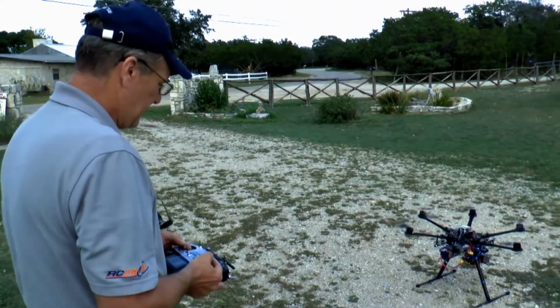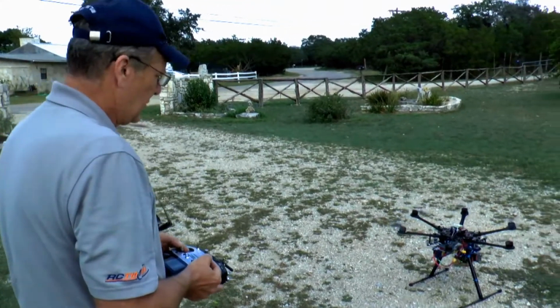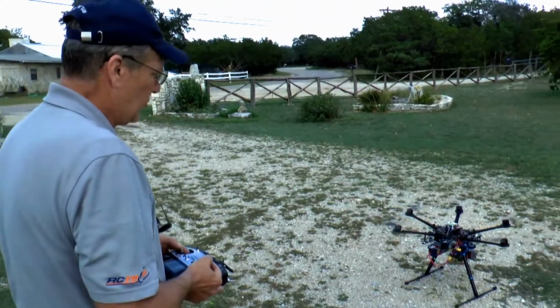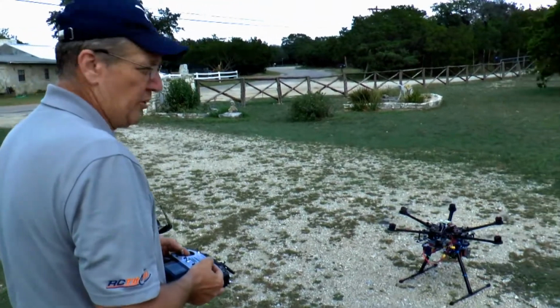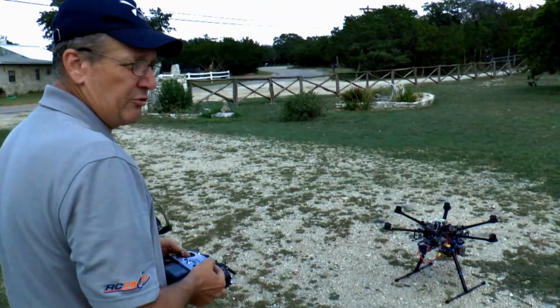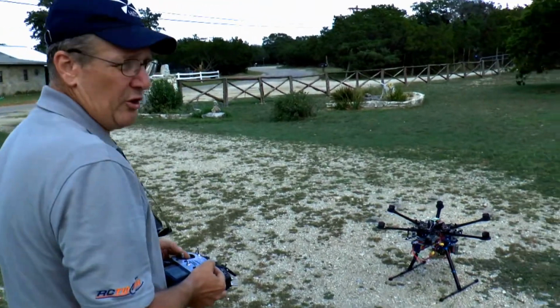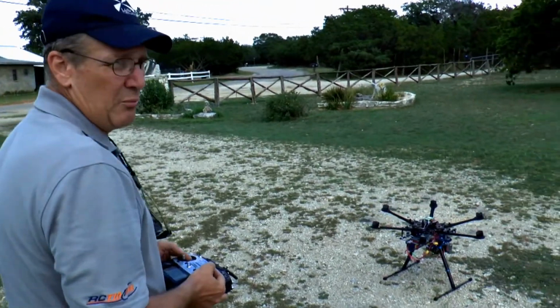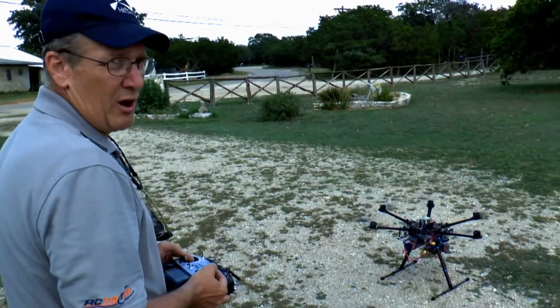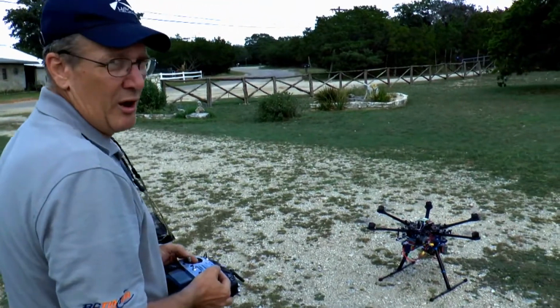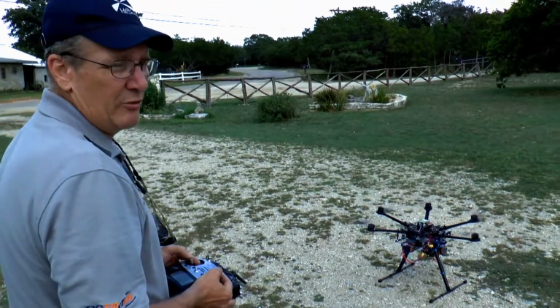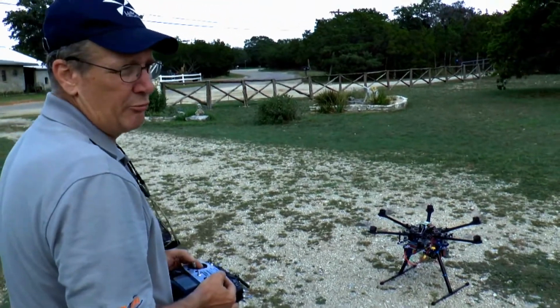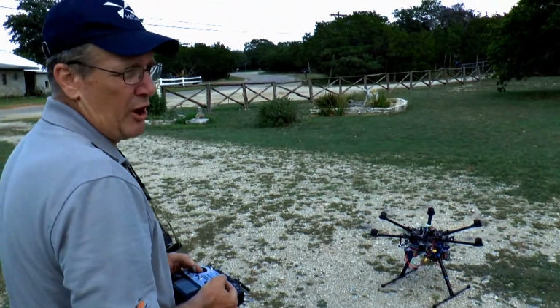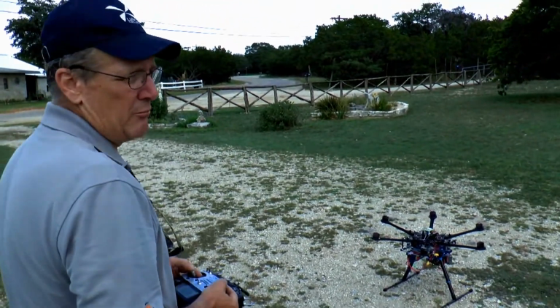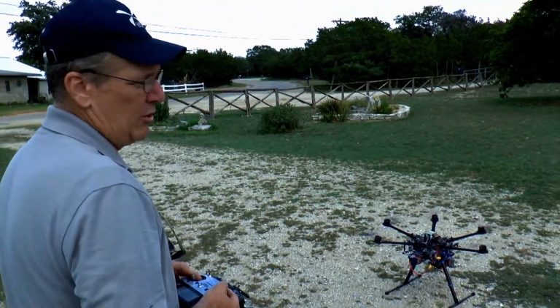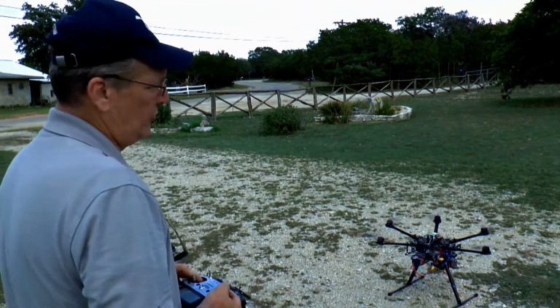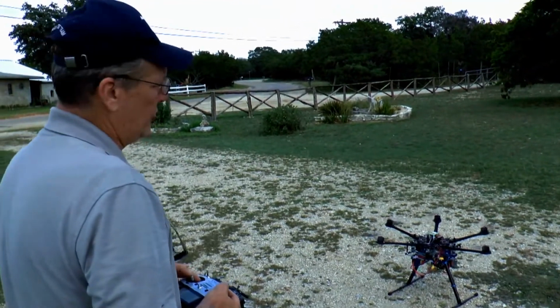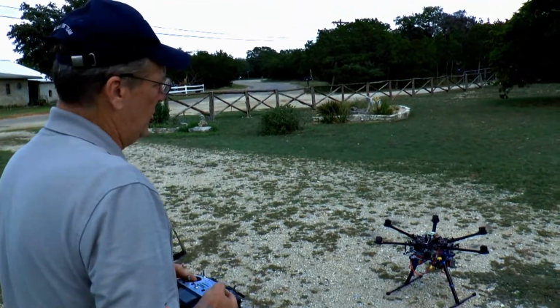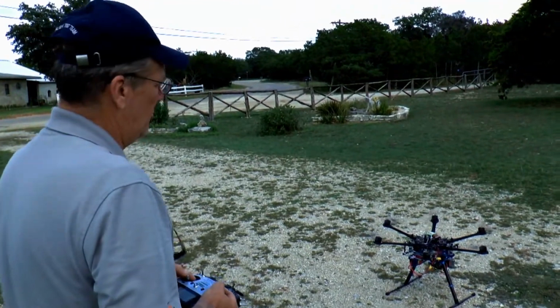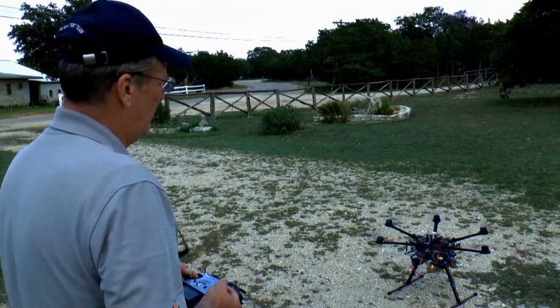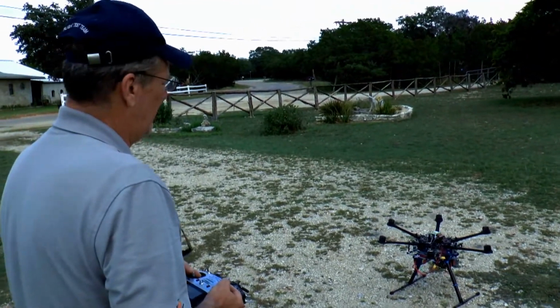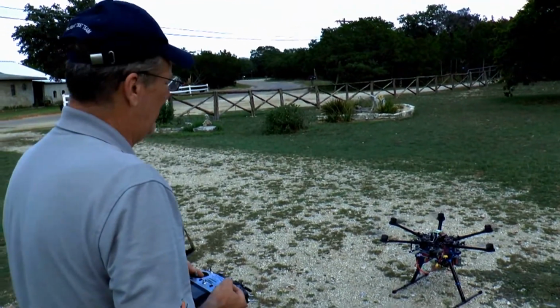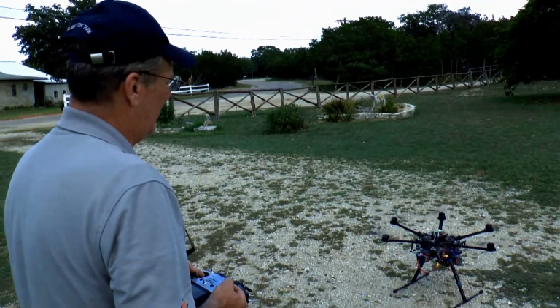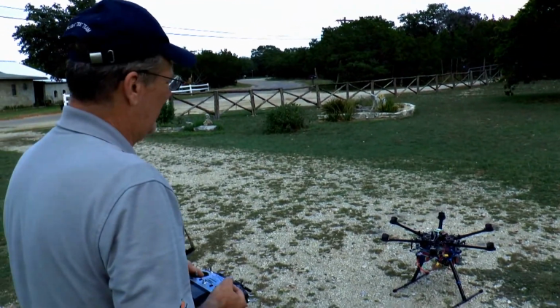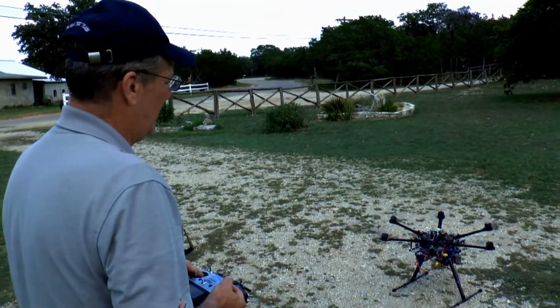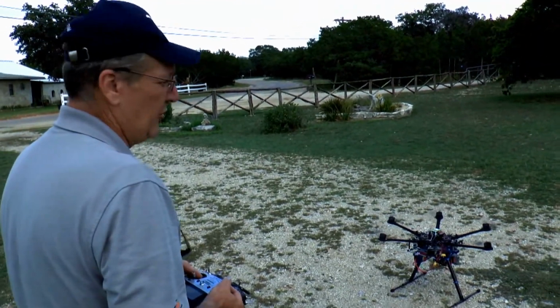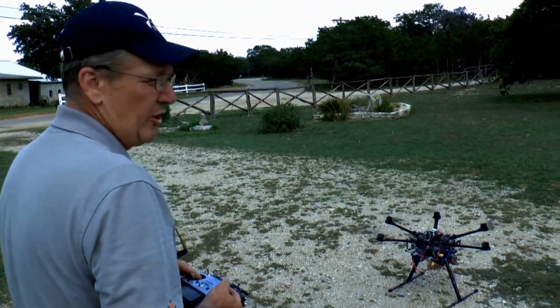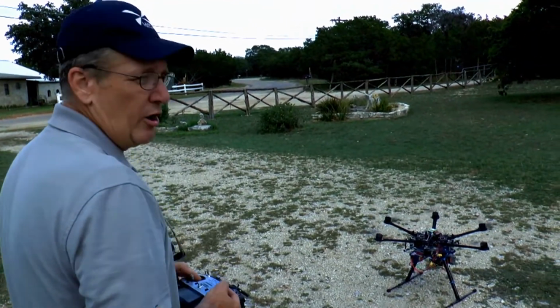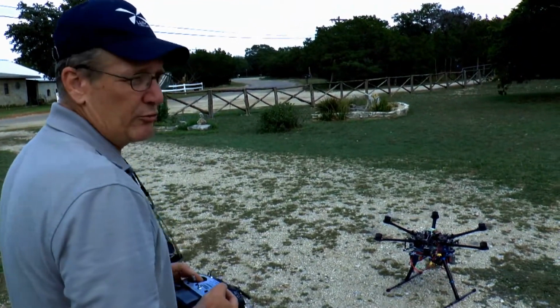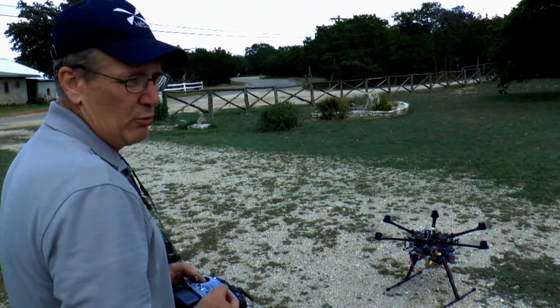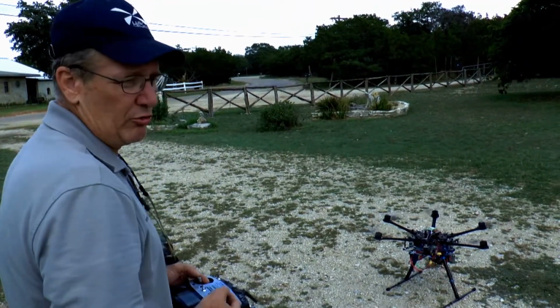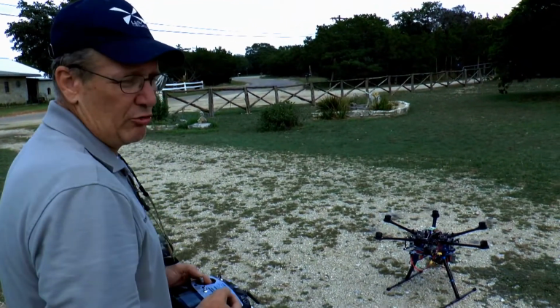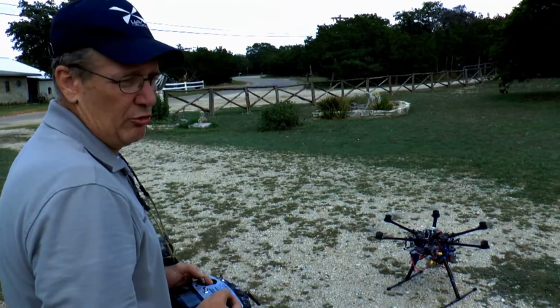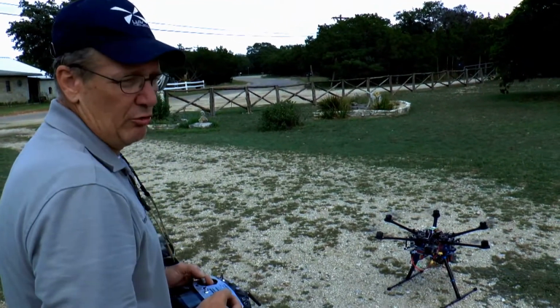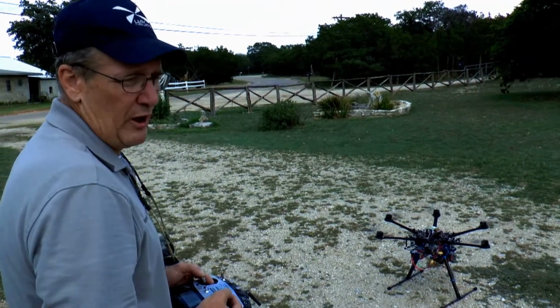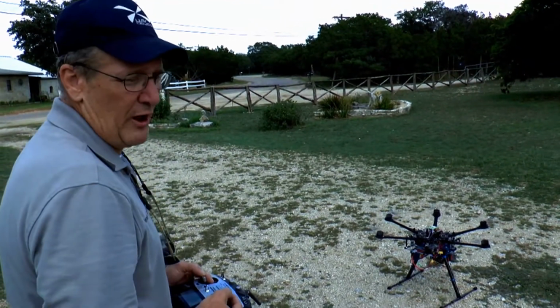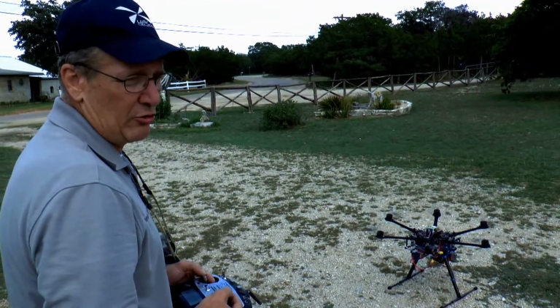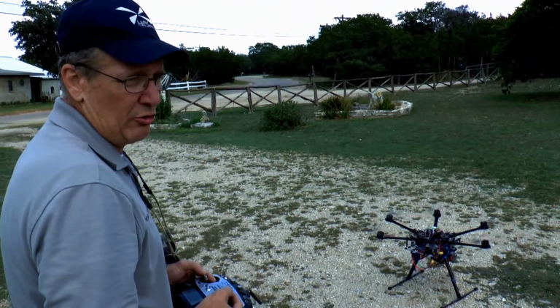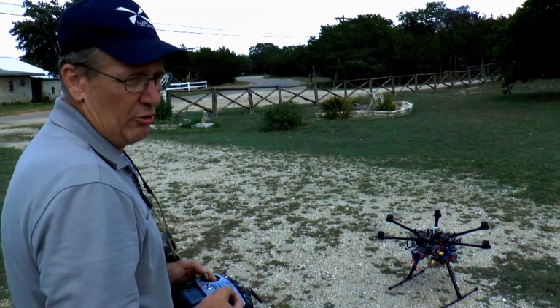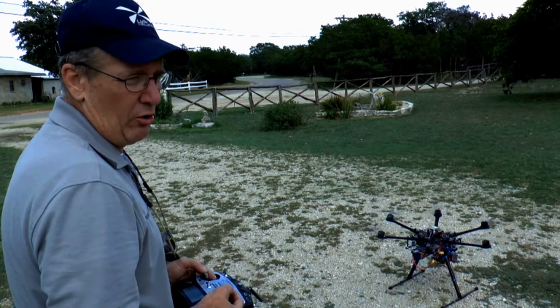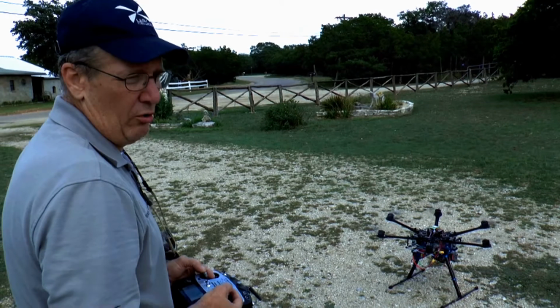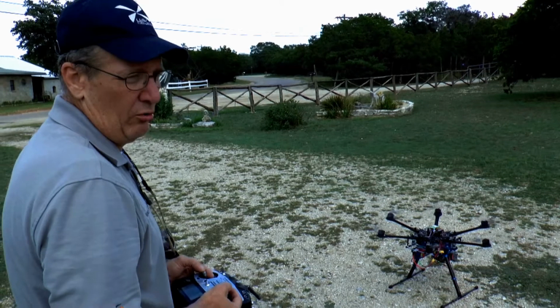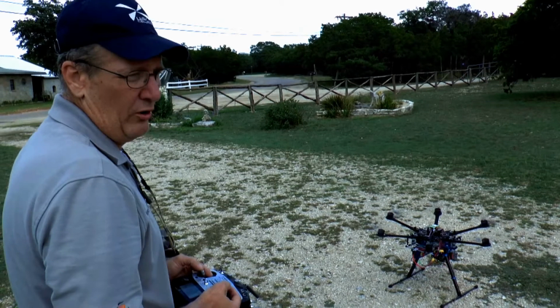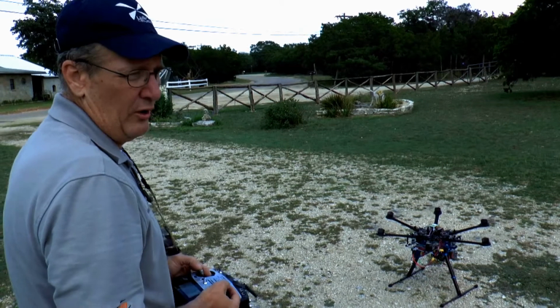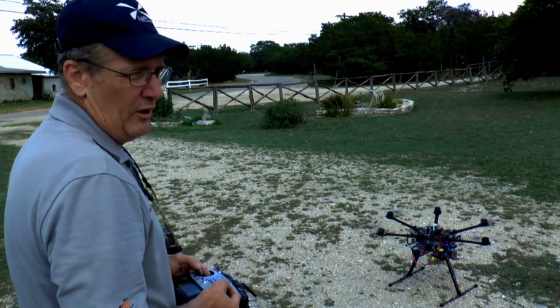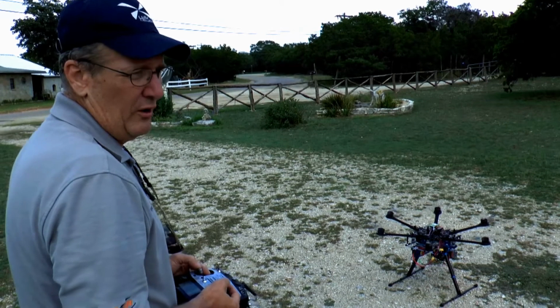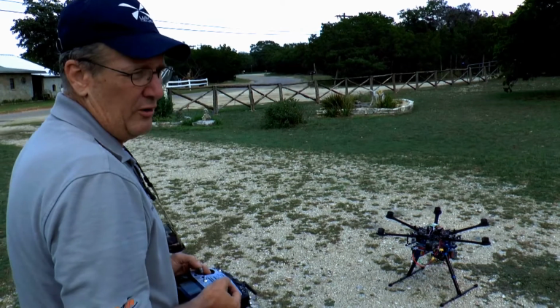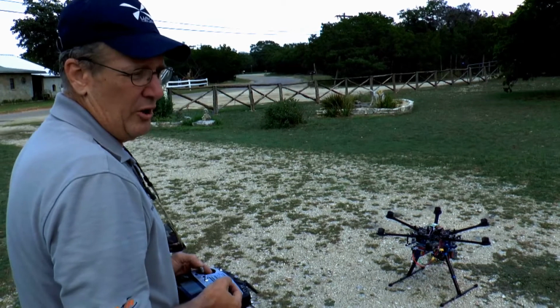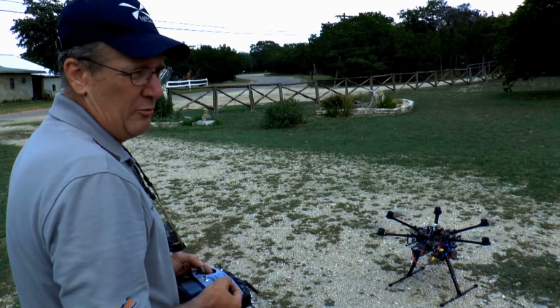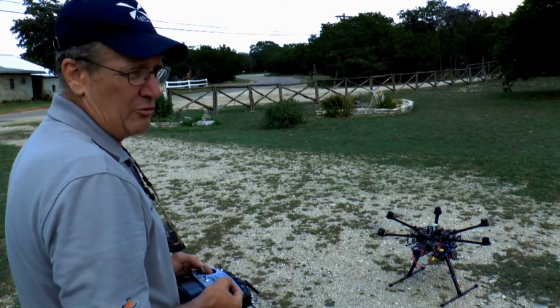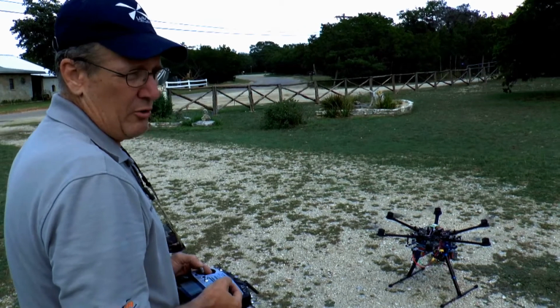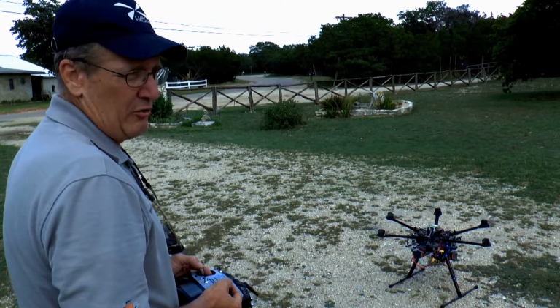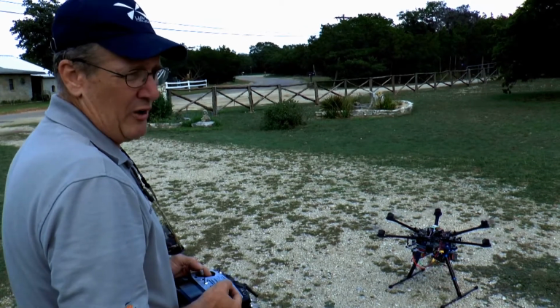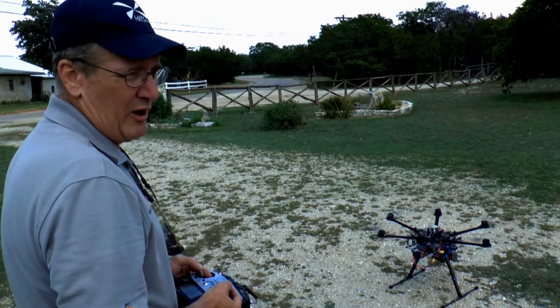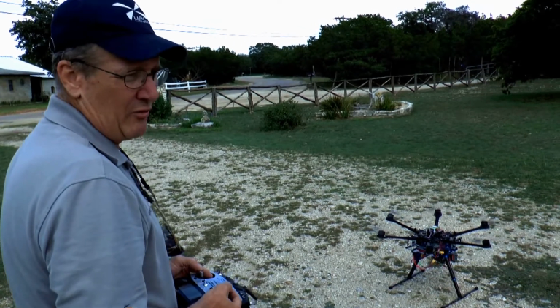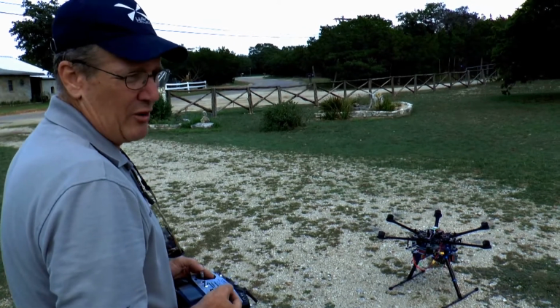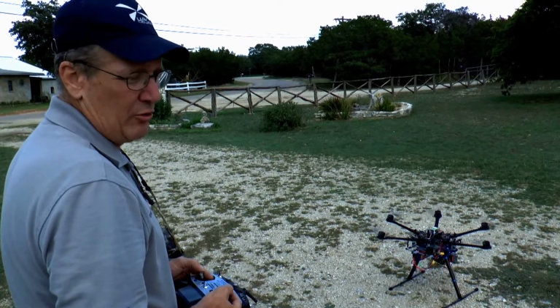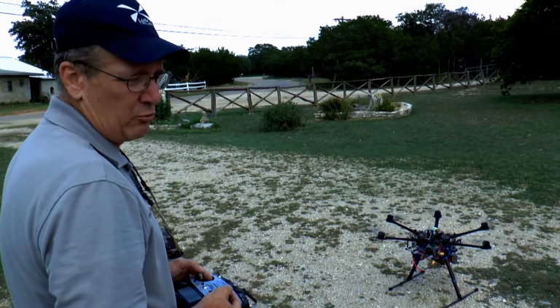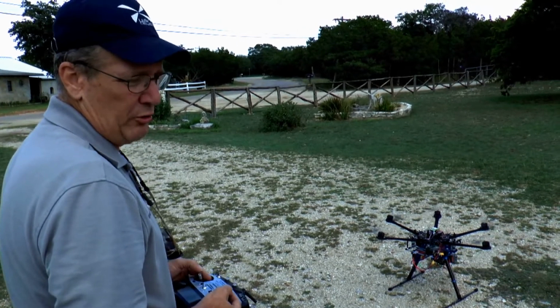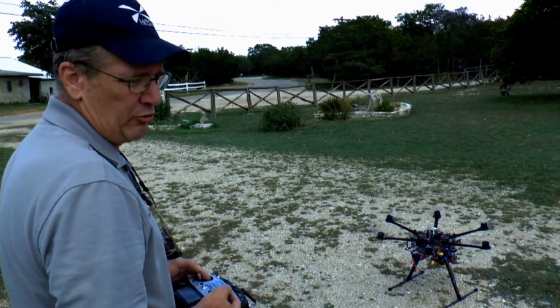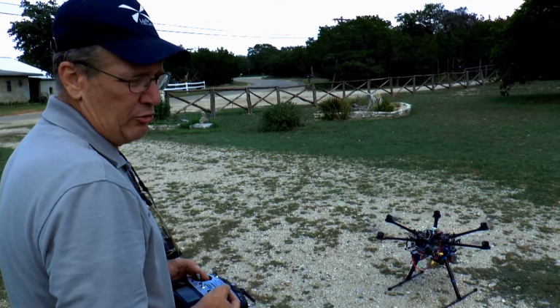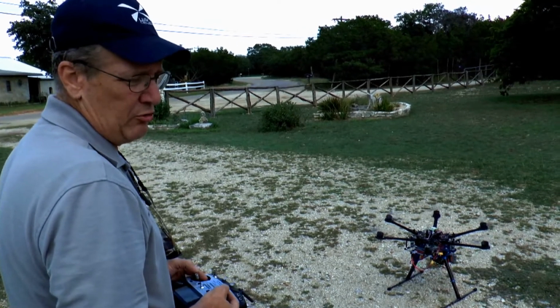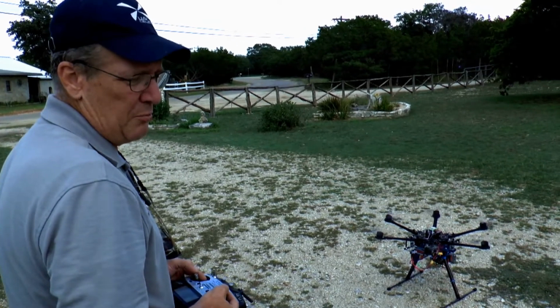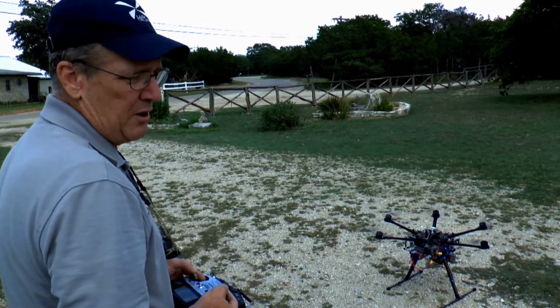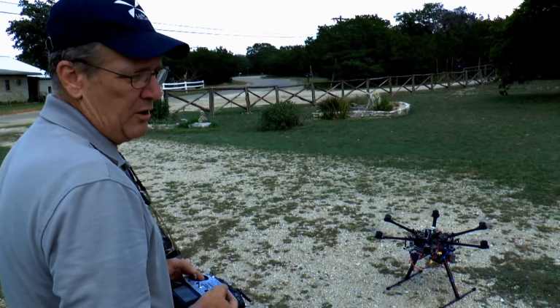We're in stabilized flight mode at the moment. And then I'll switch to altitude hold, demonstrate that, and then I'll switch to GPS.